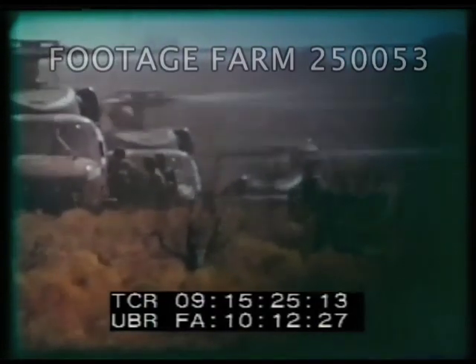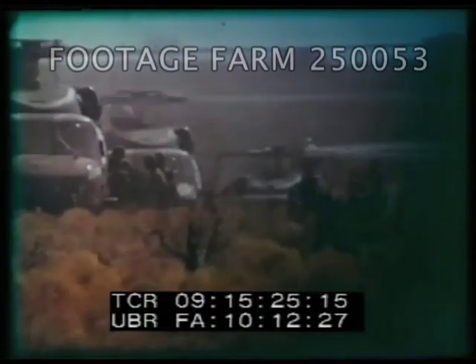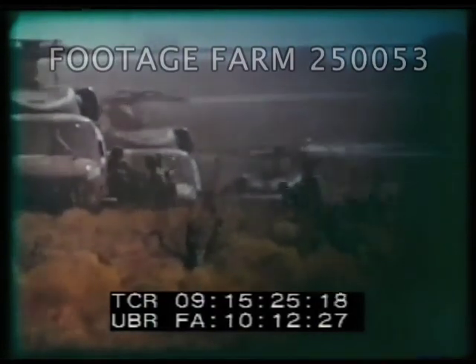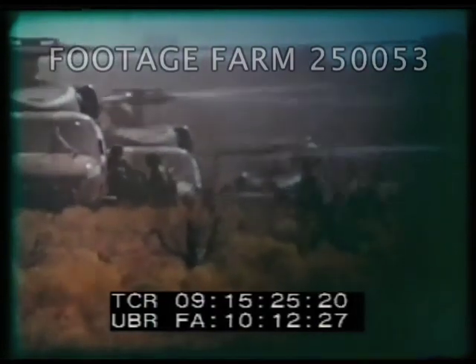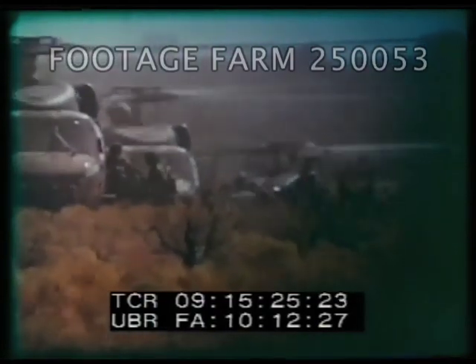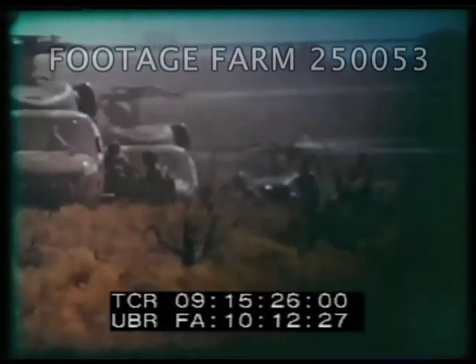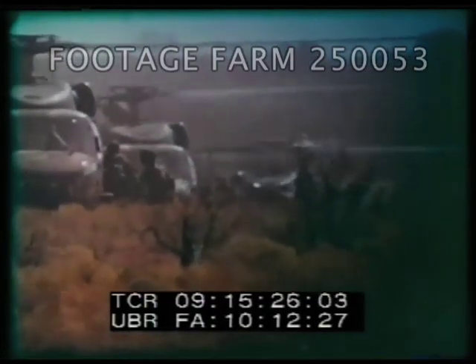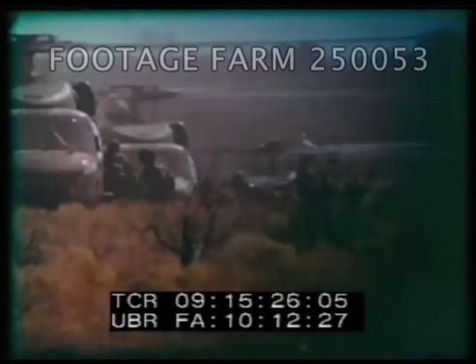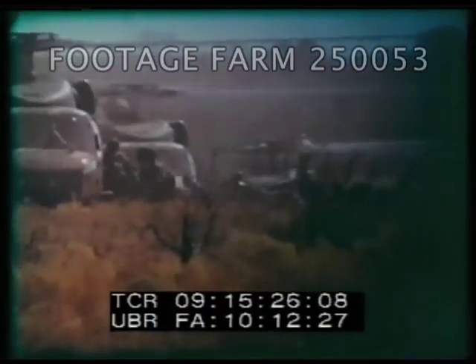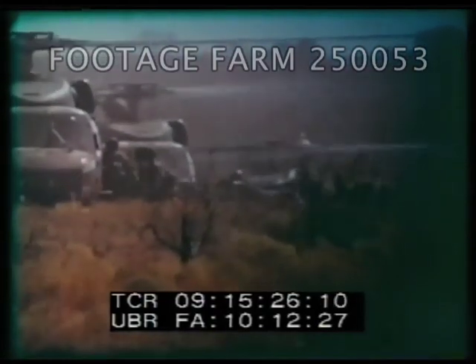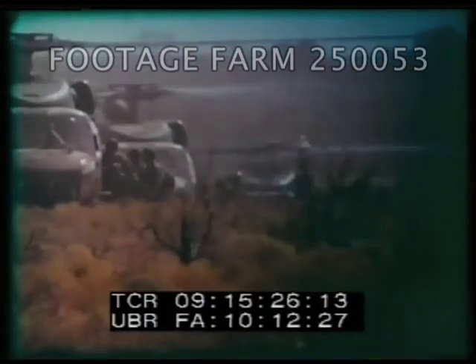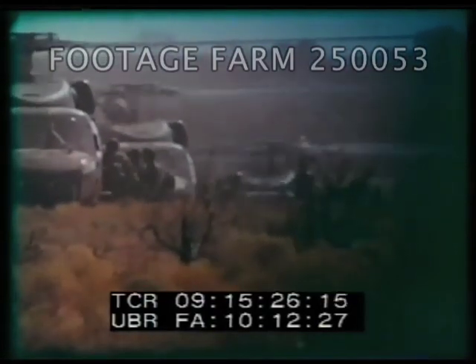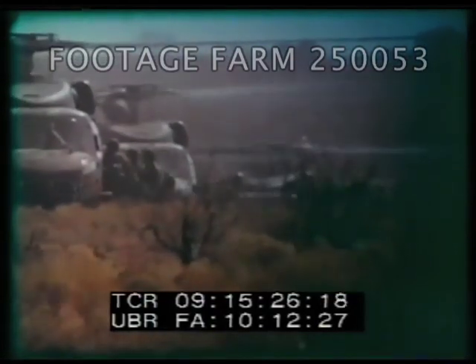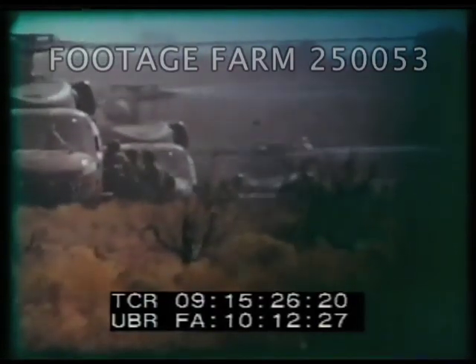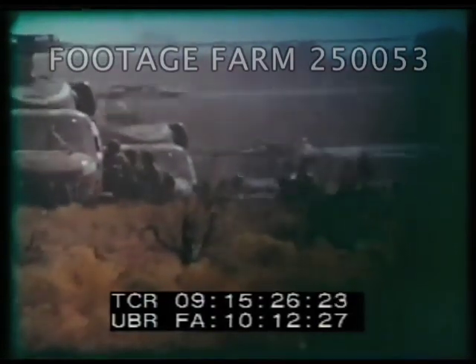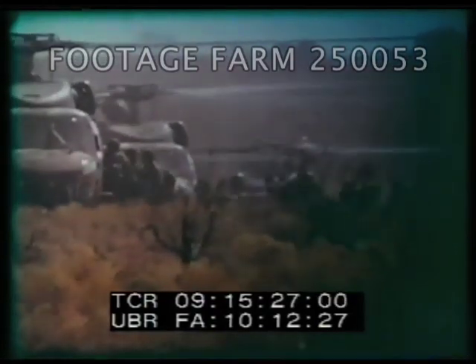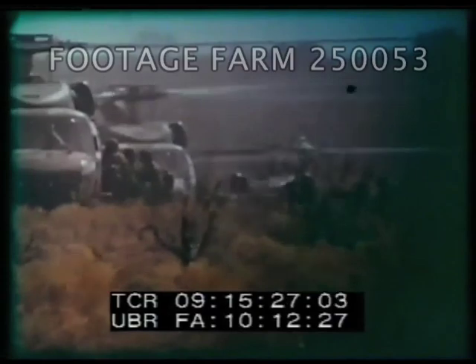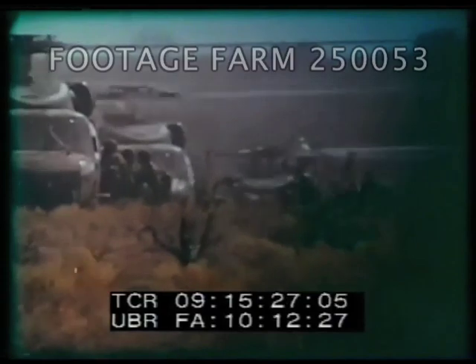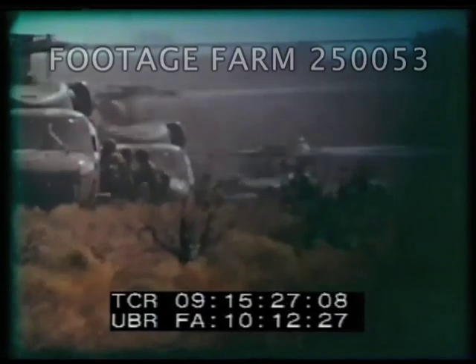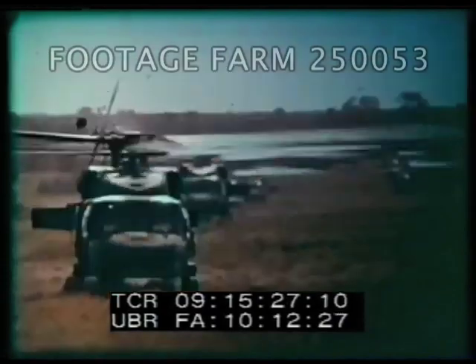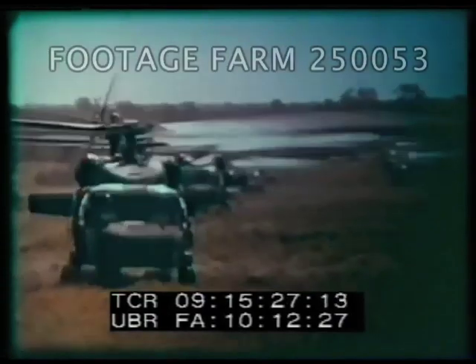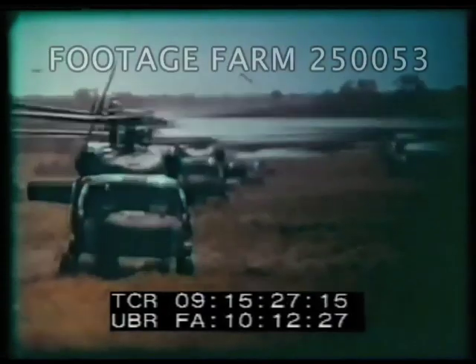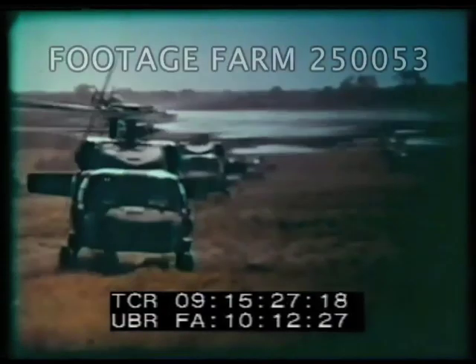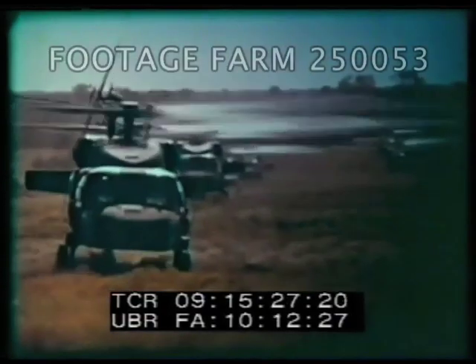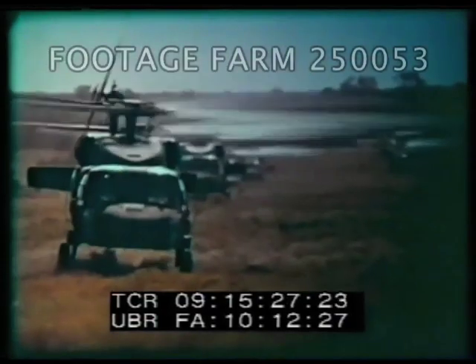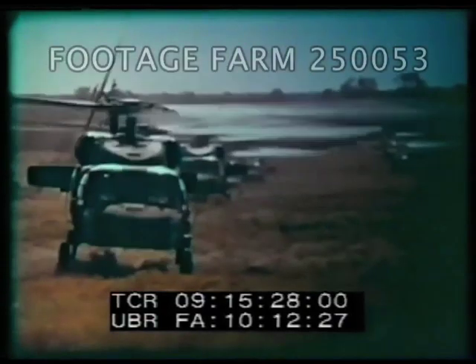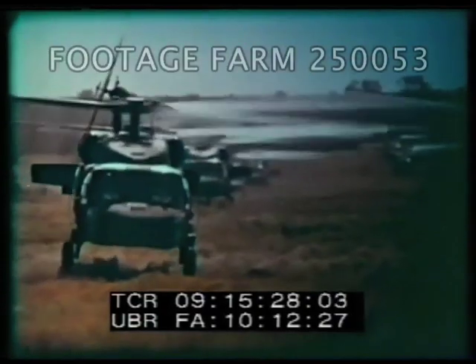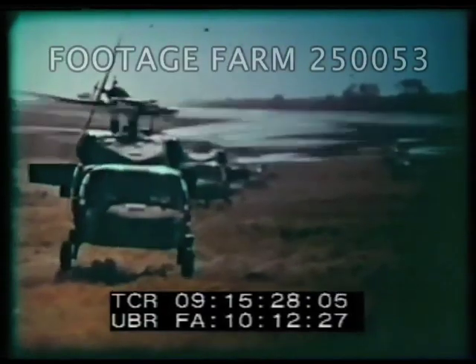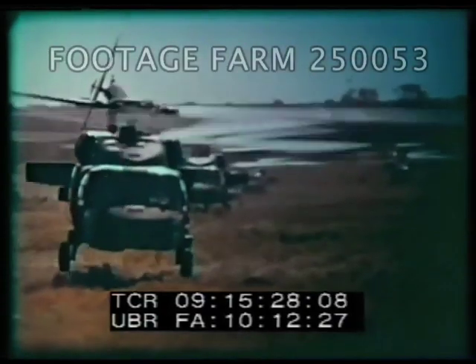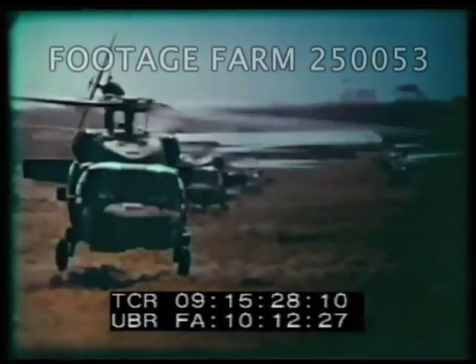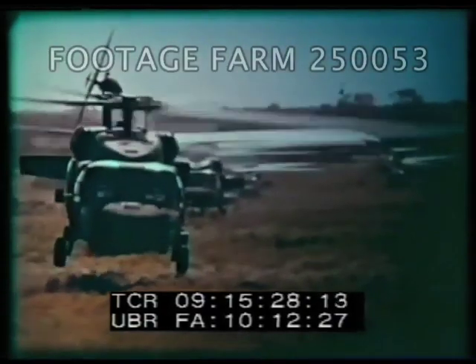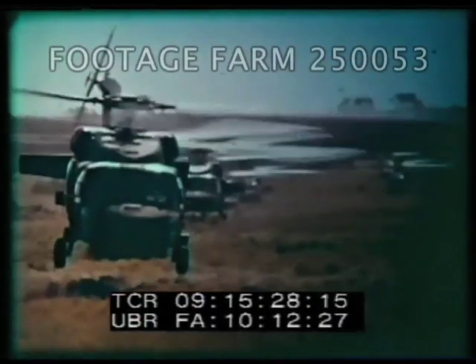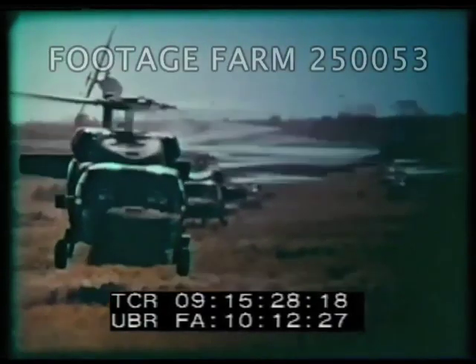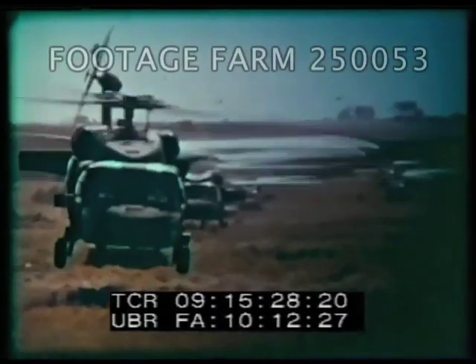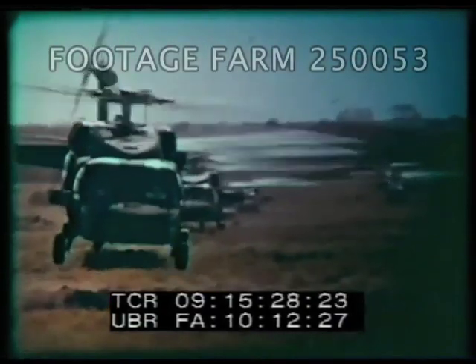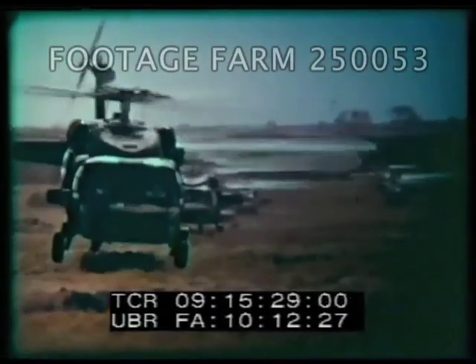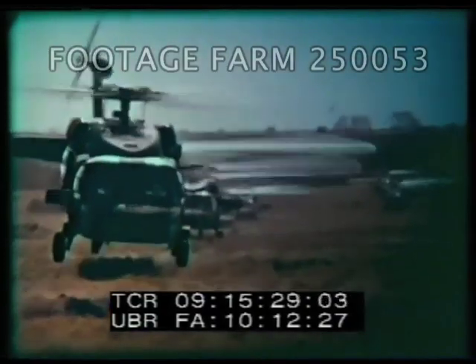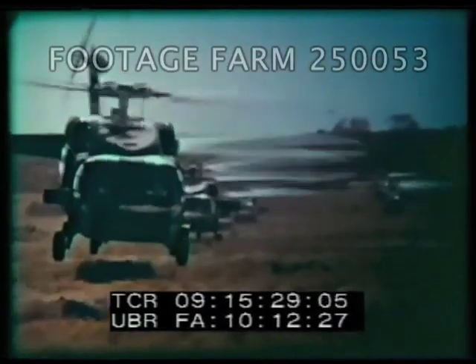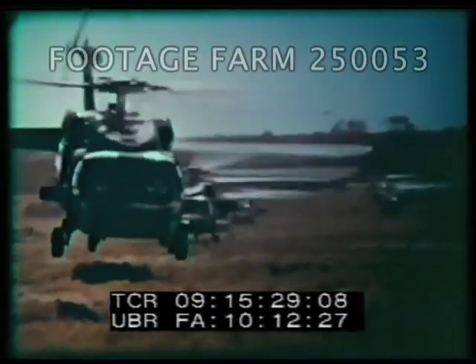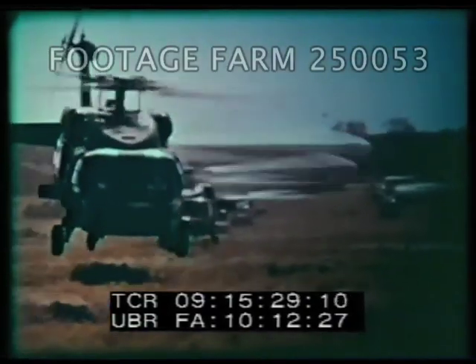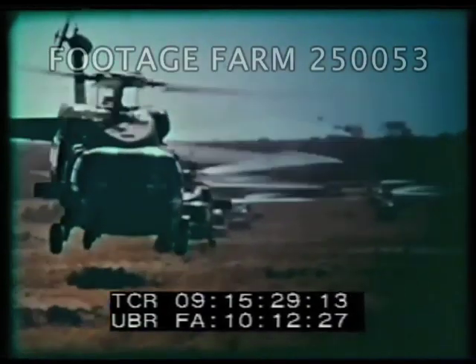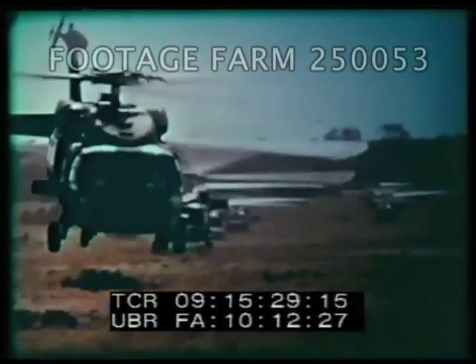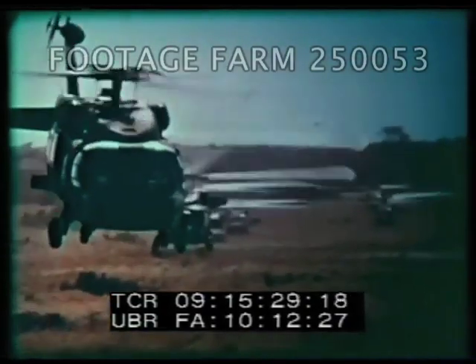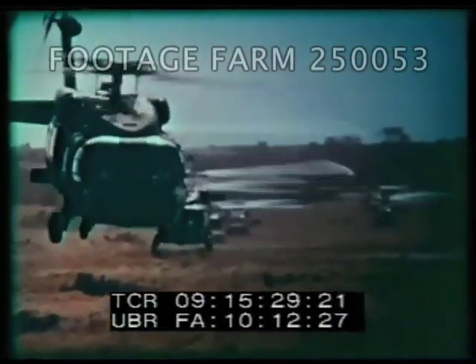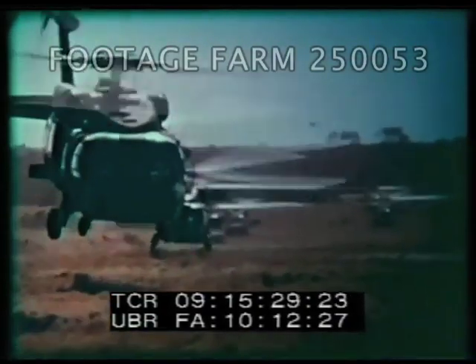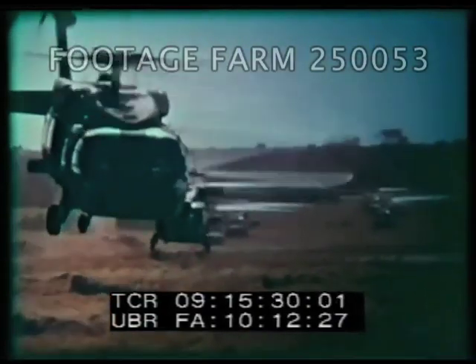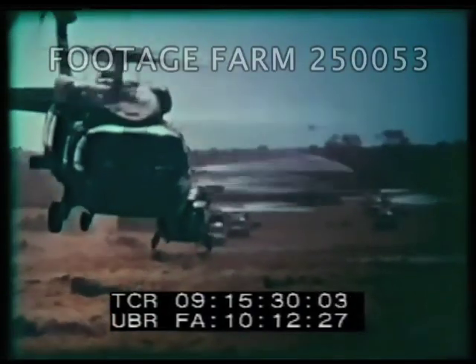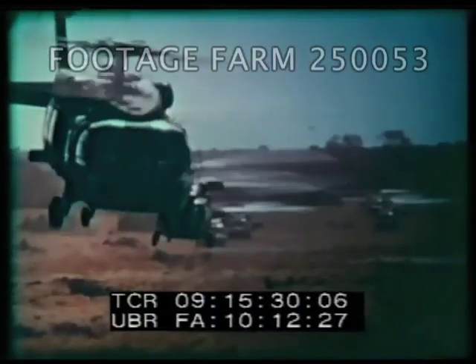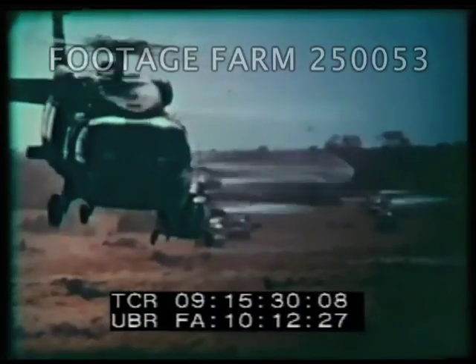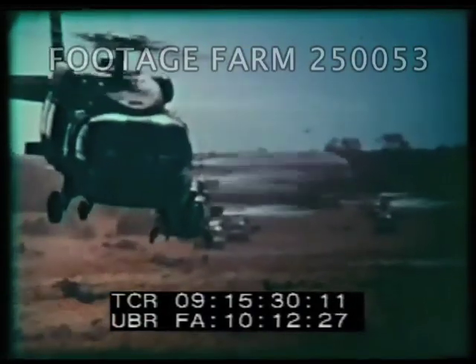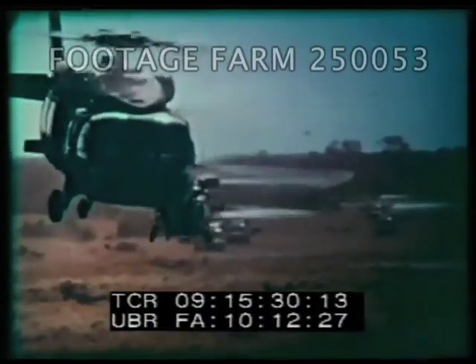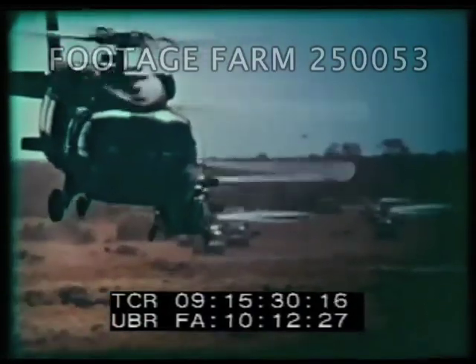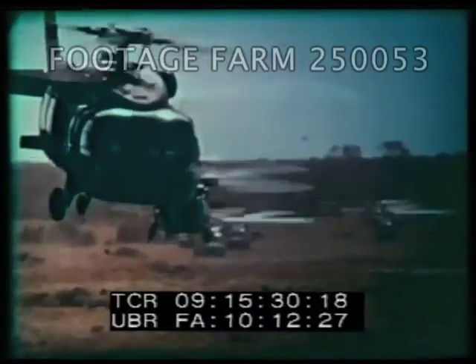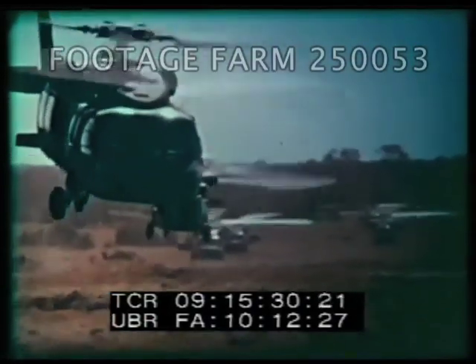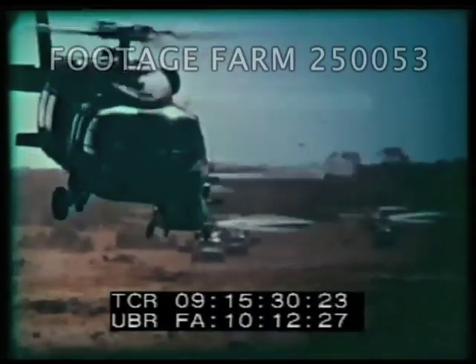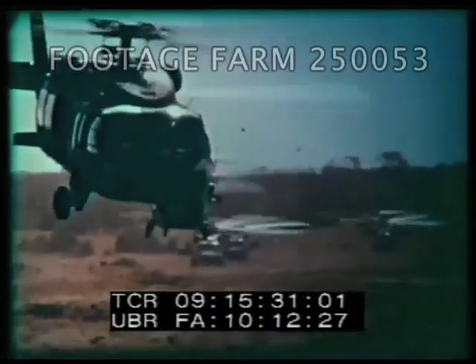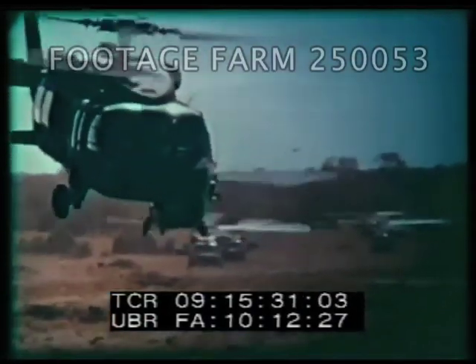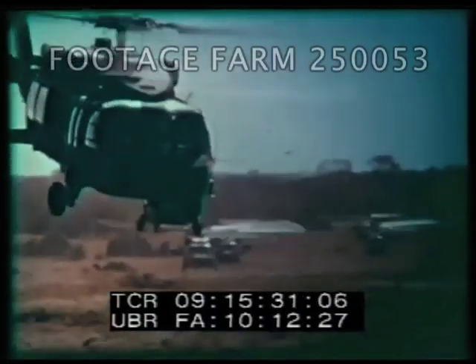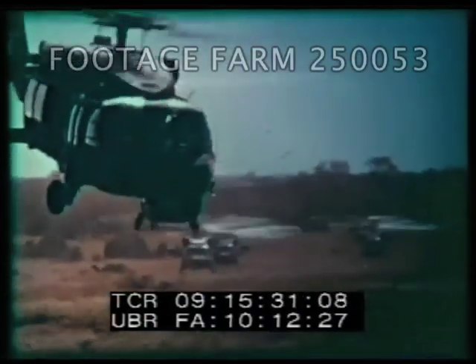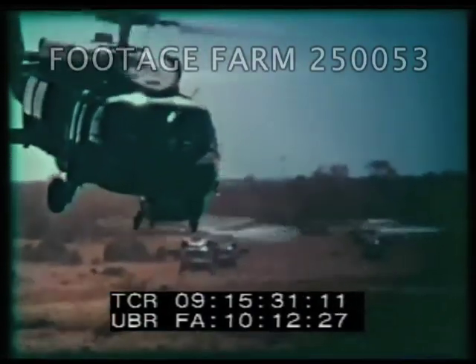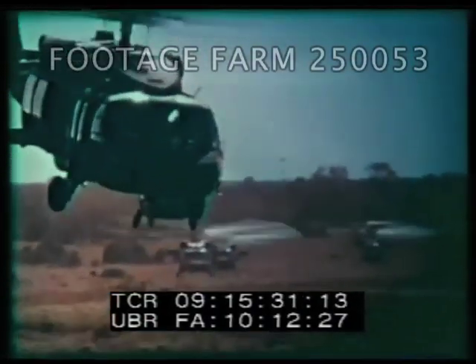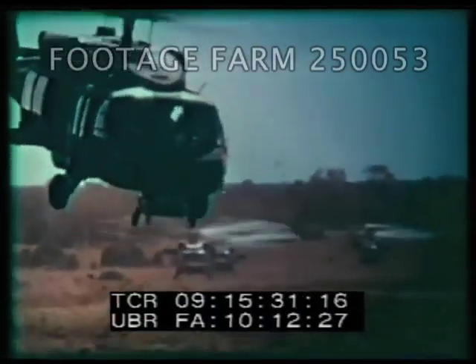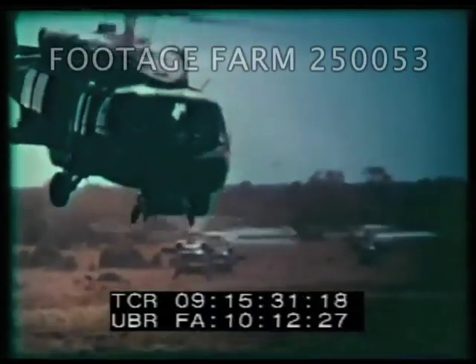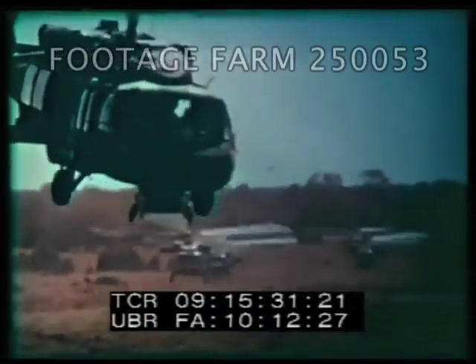The Black Hawk is on the job, adding dramatic new dimensions to Army air mobility.